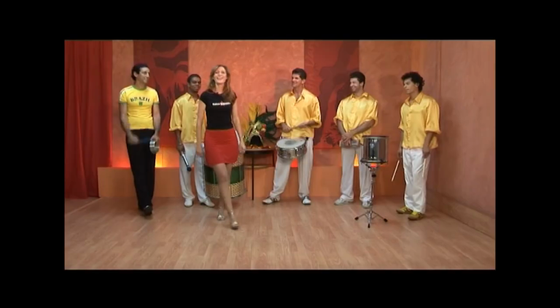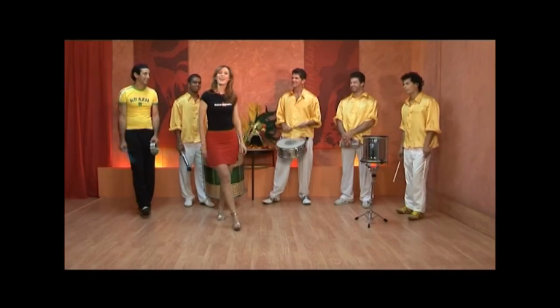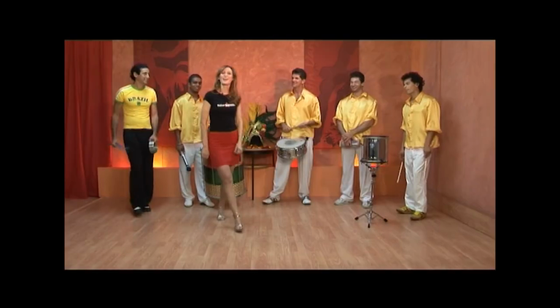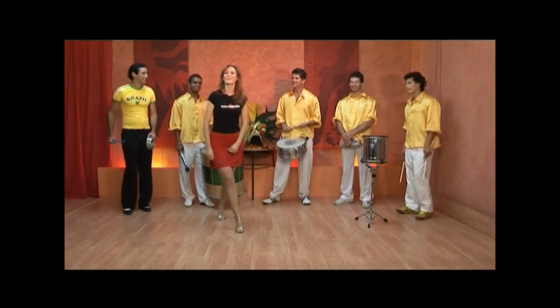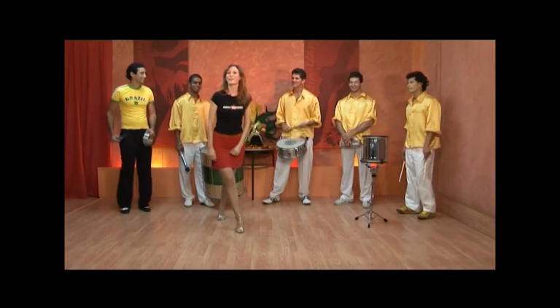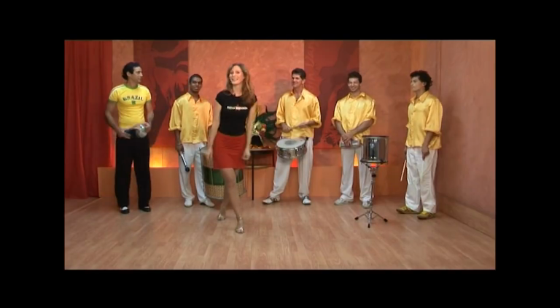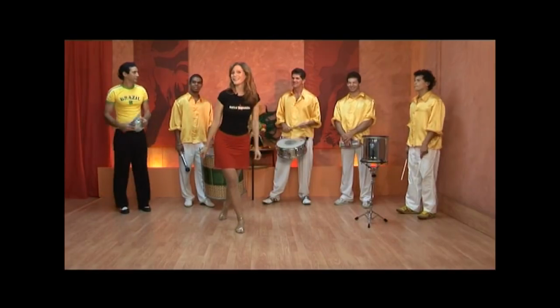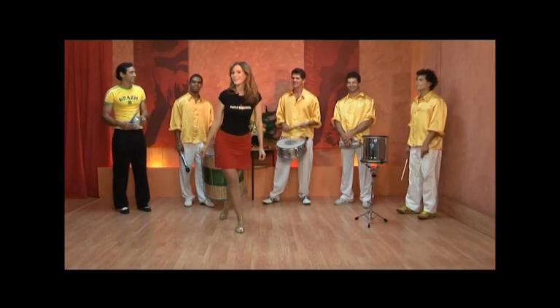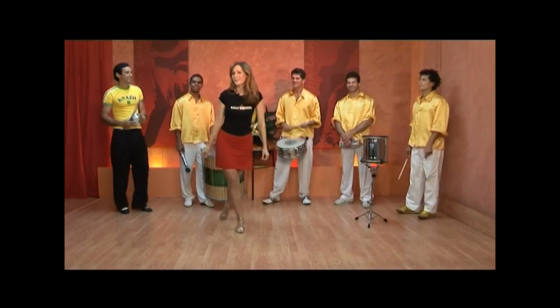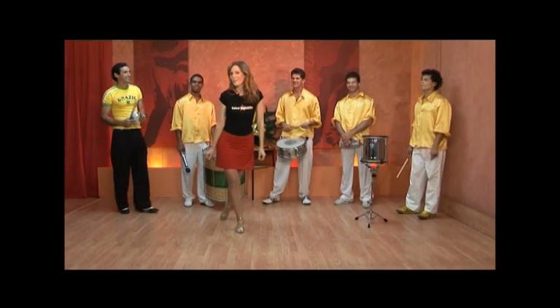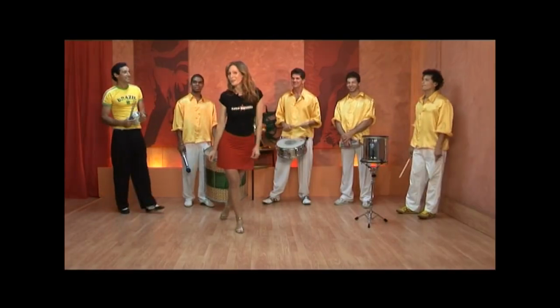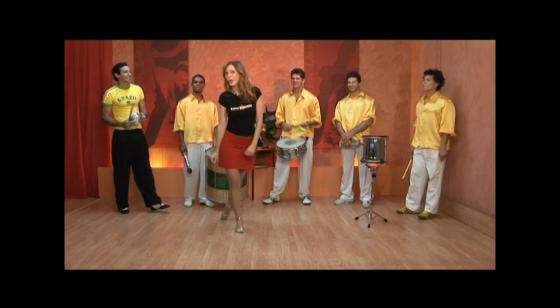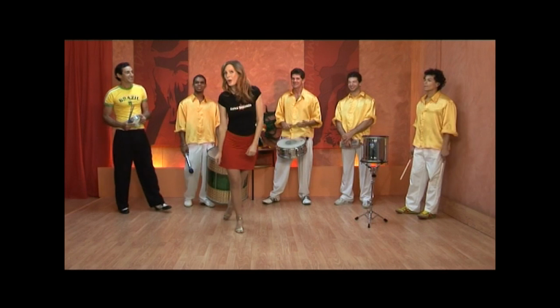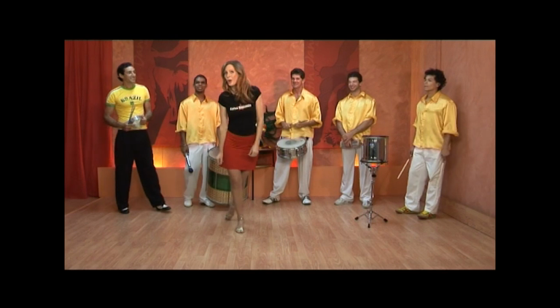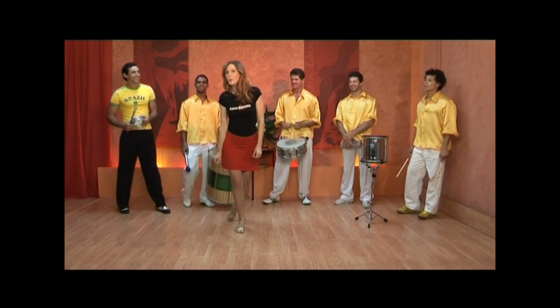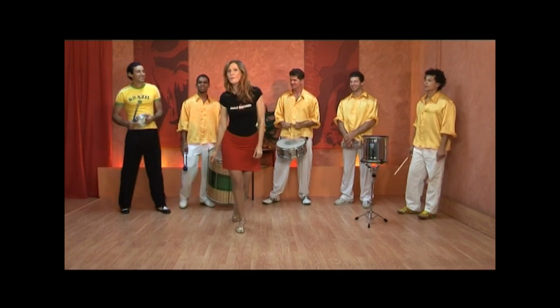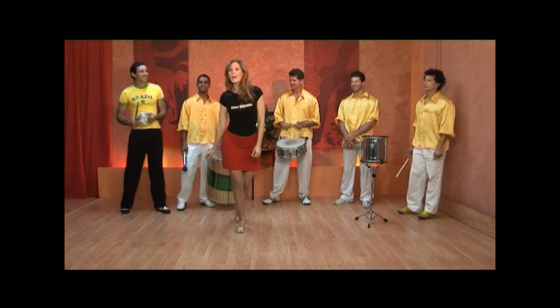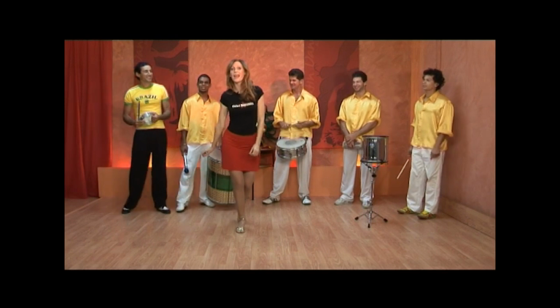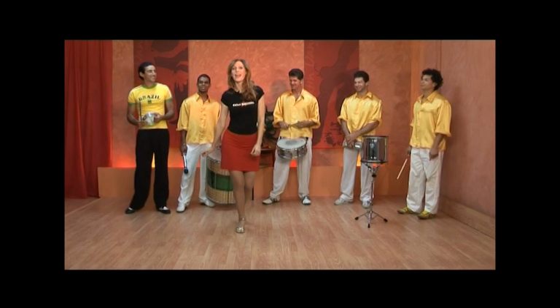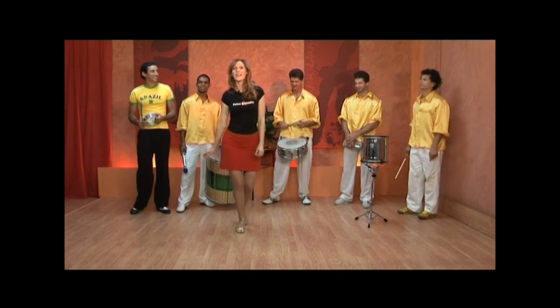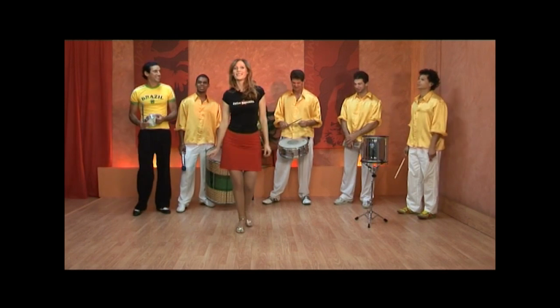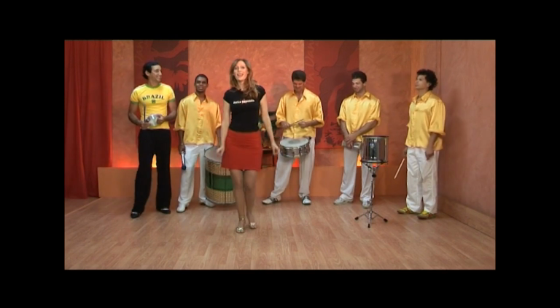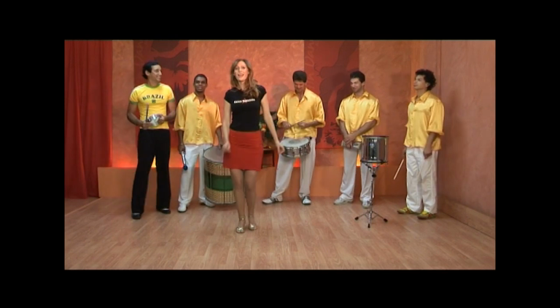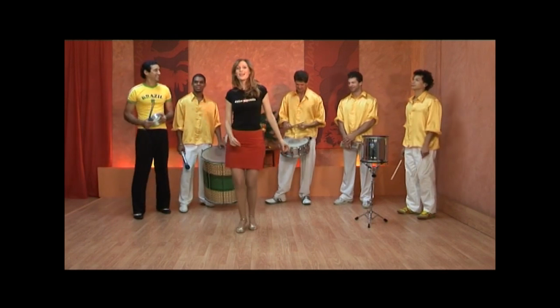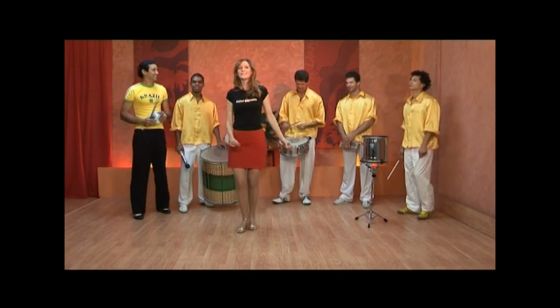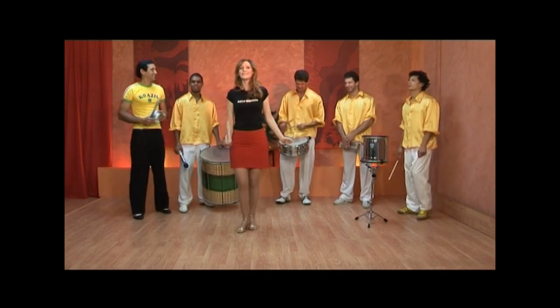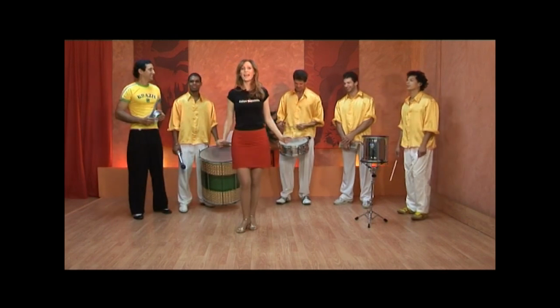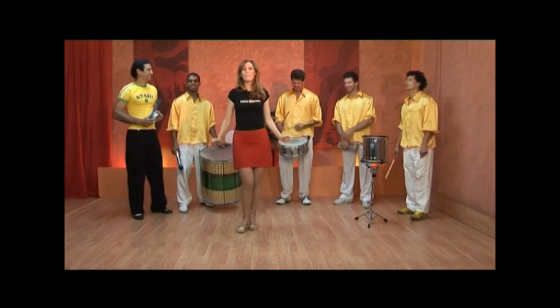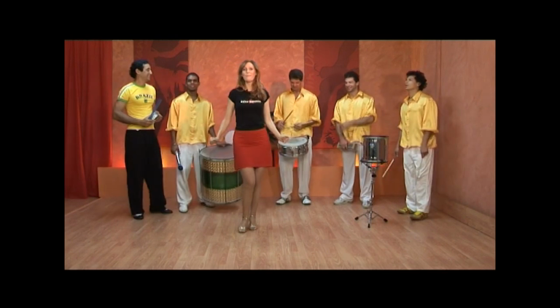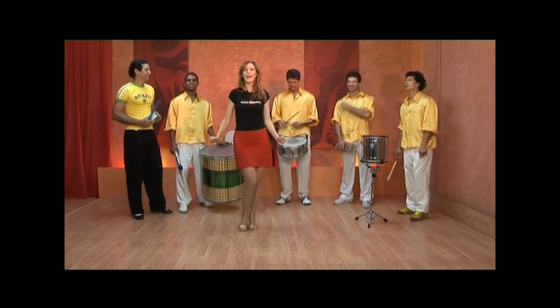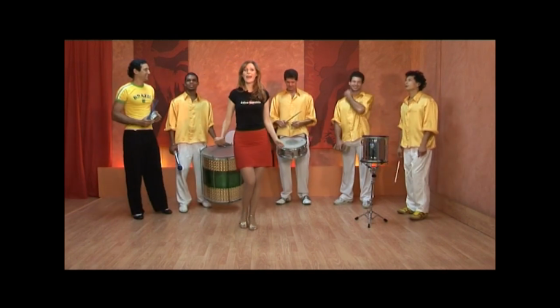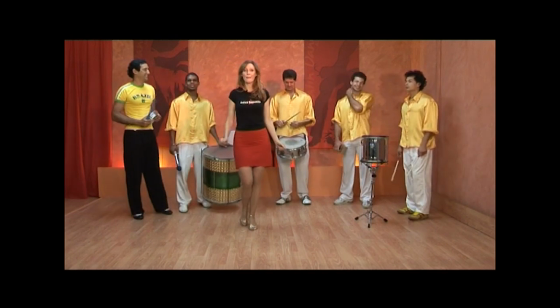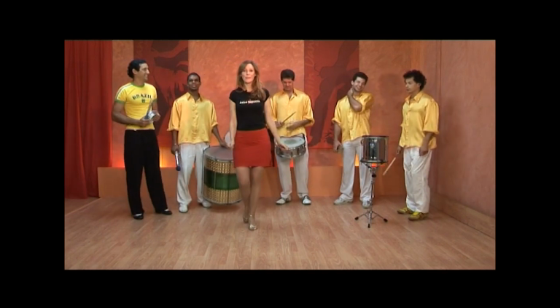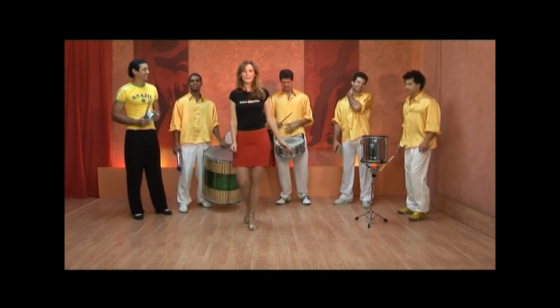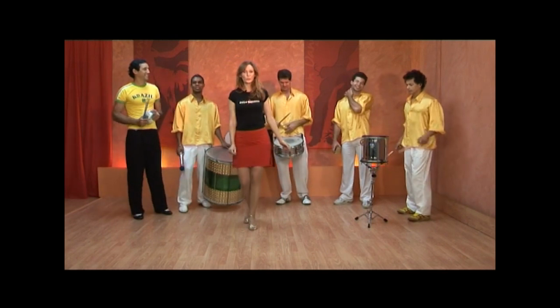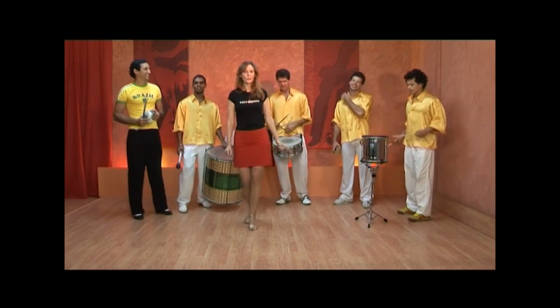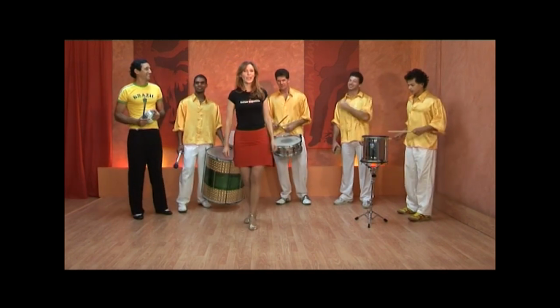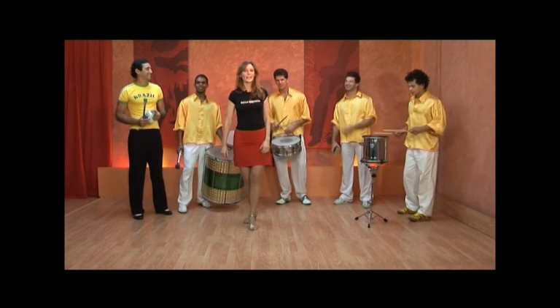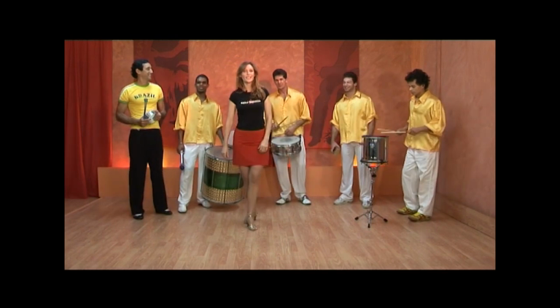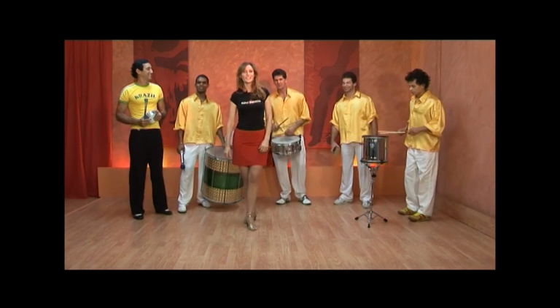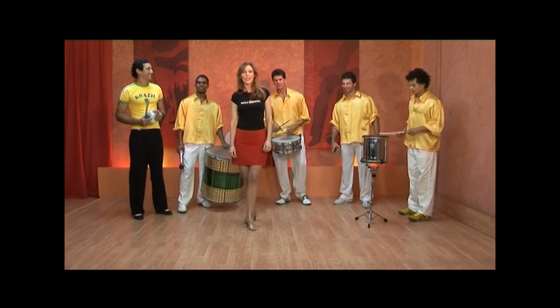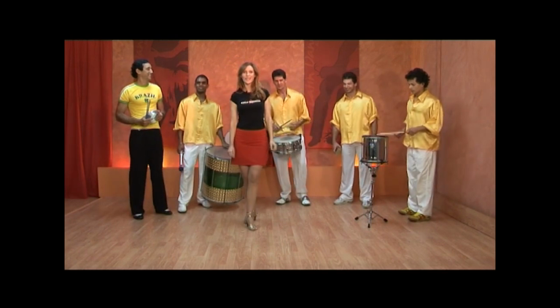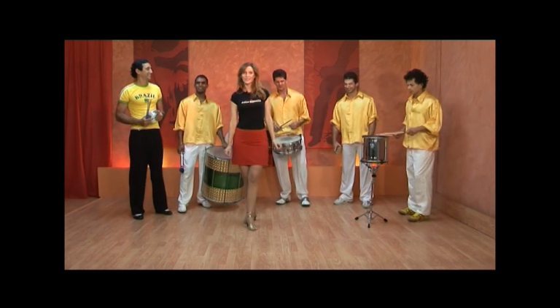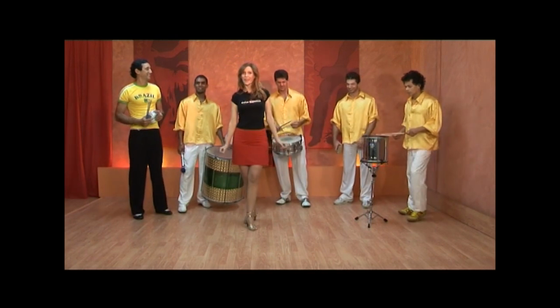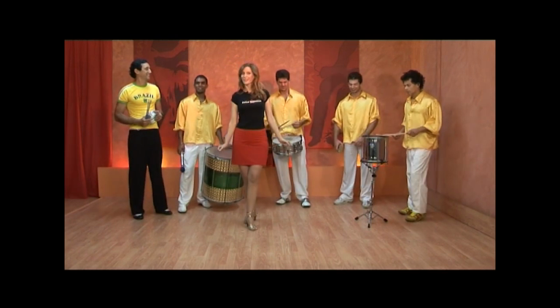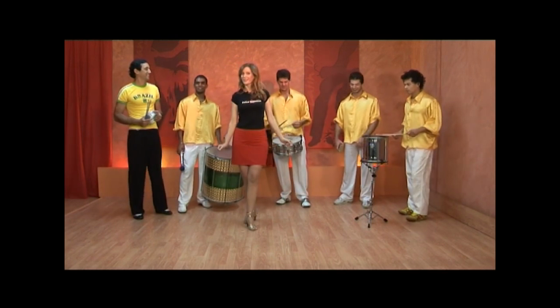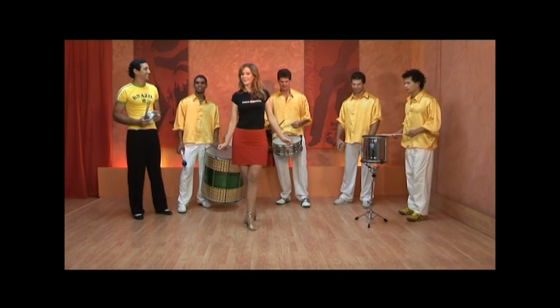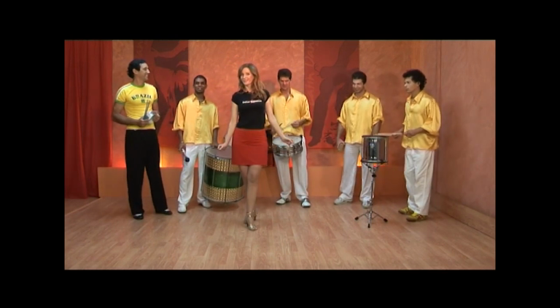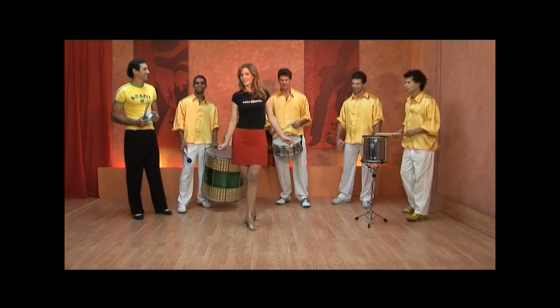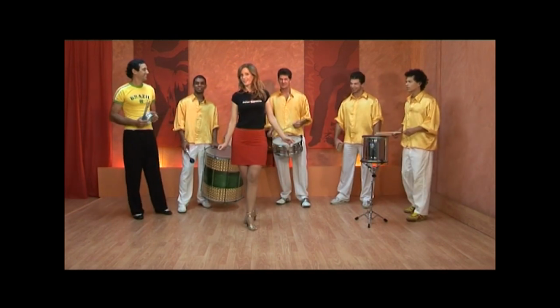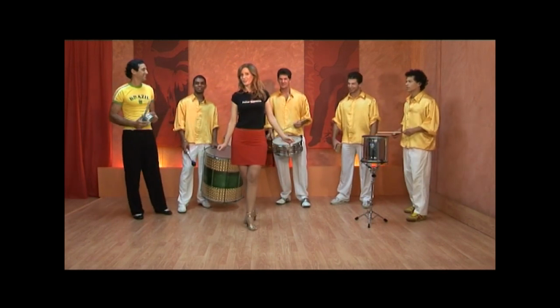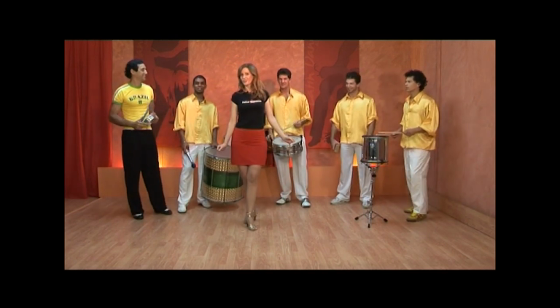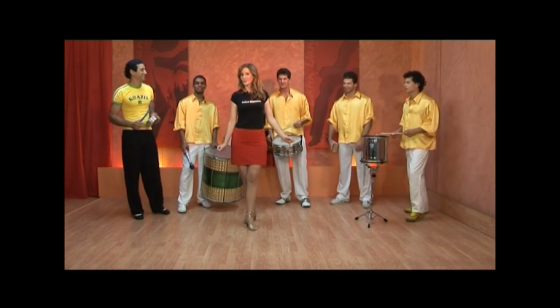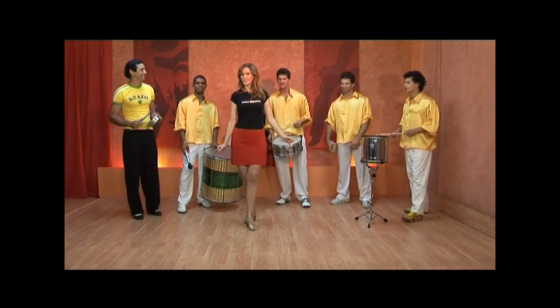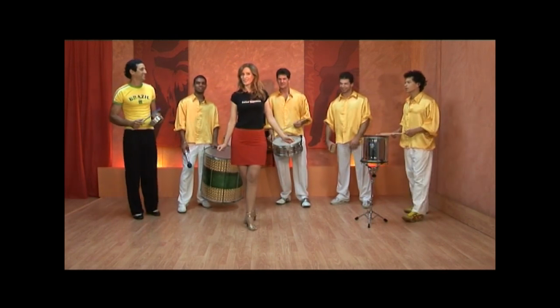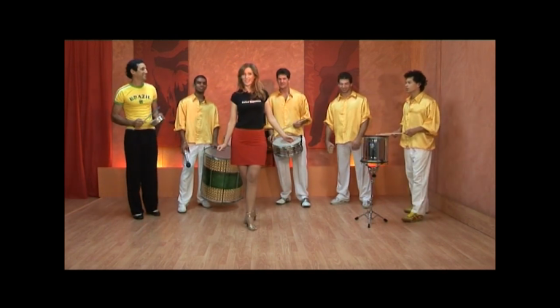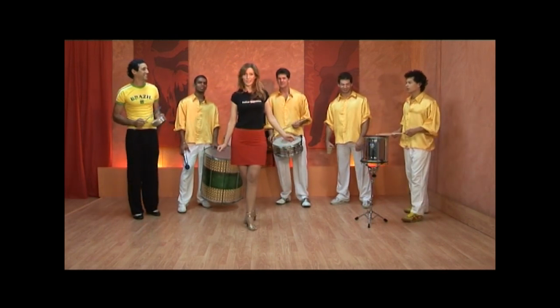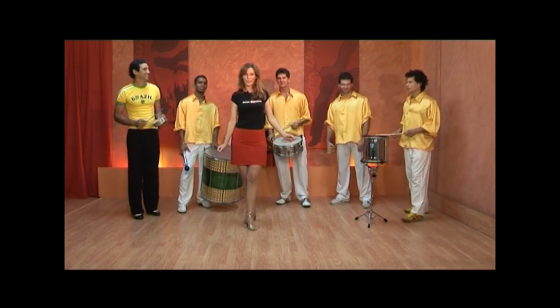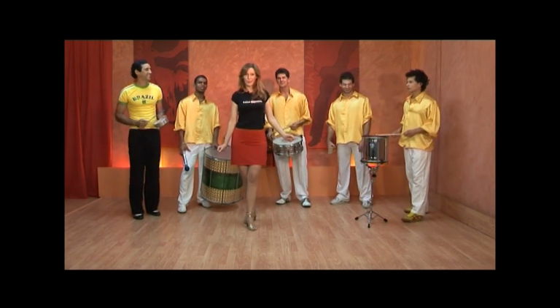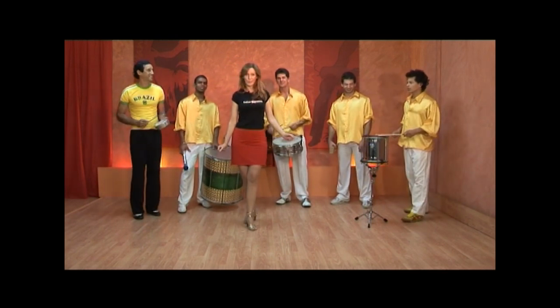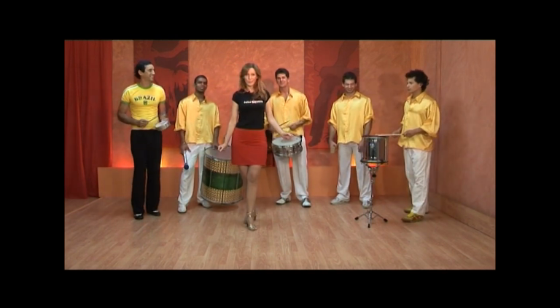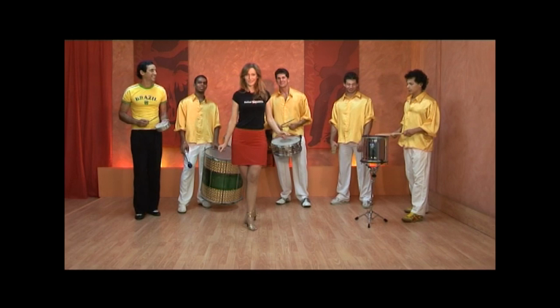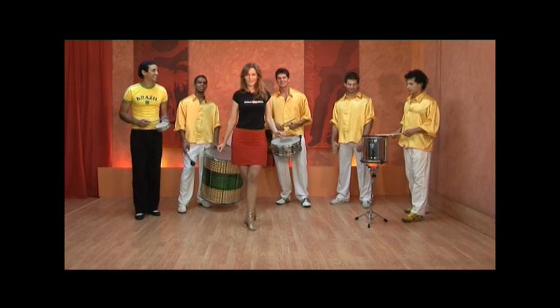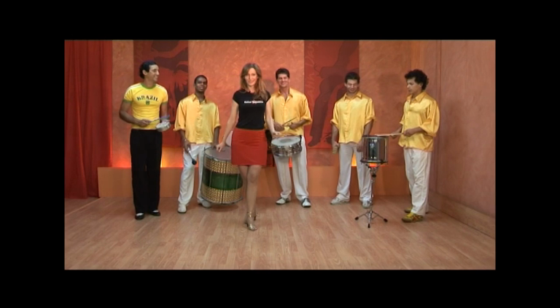And now we're going to hear from the whole band — Samba Batucada, just like in the streets in Brazil.